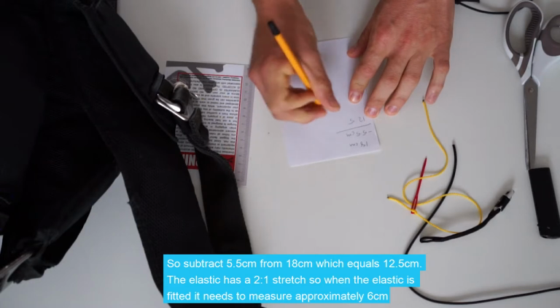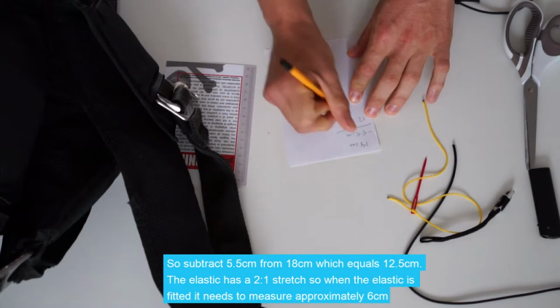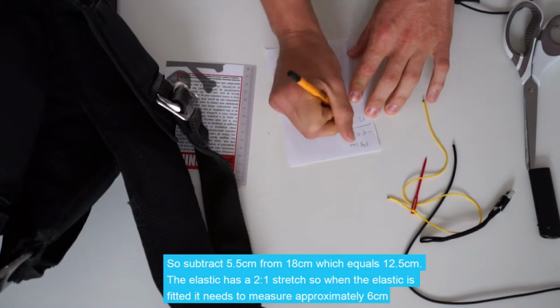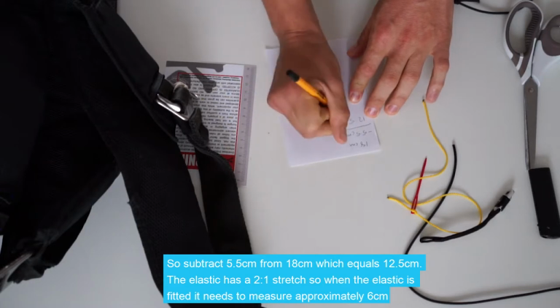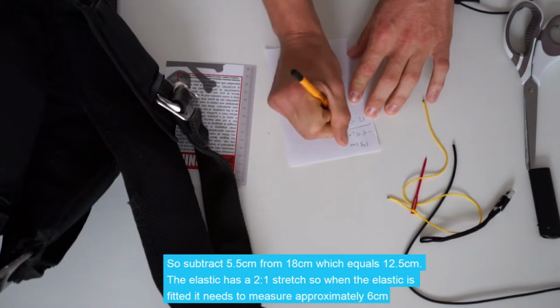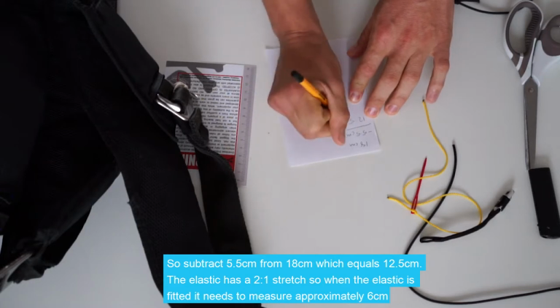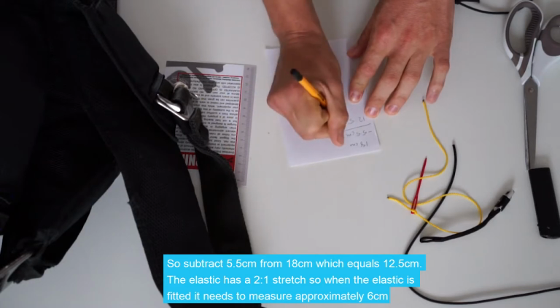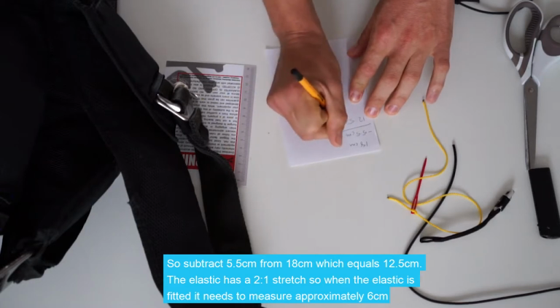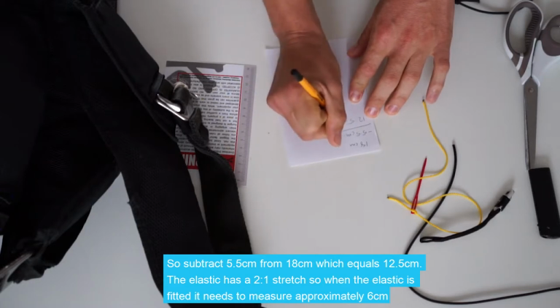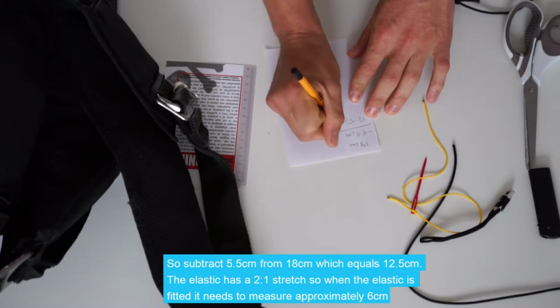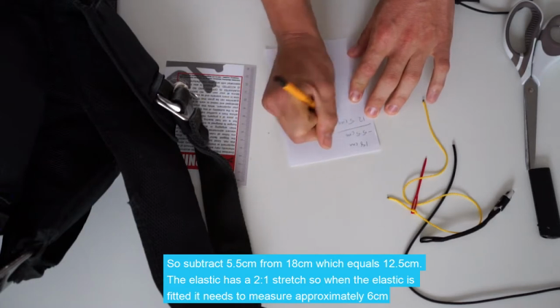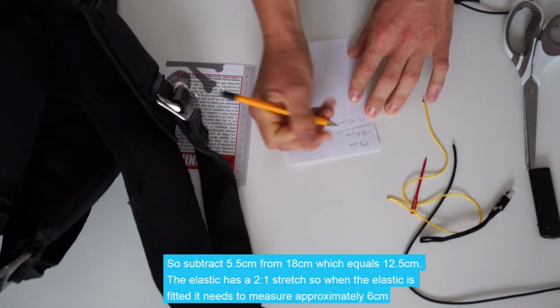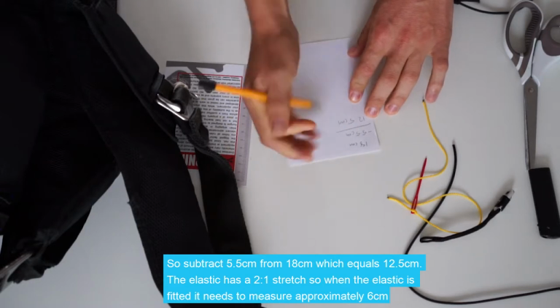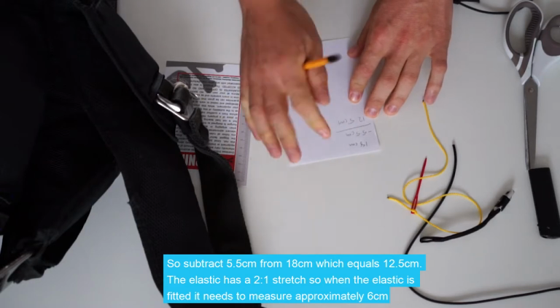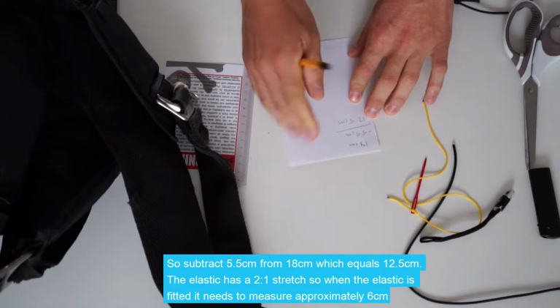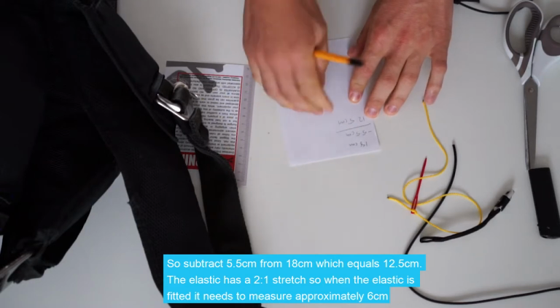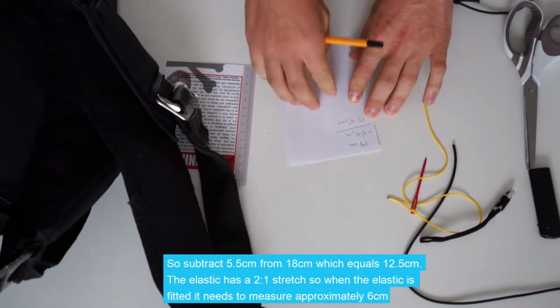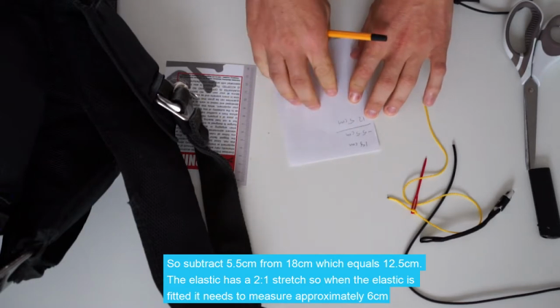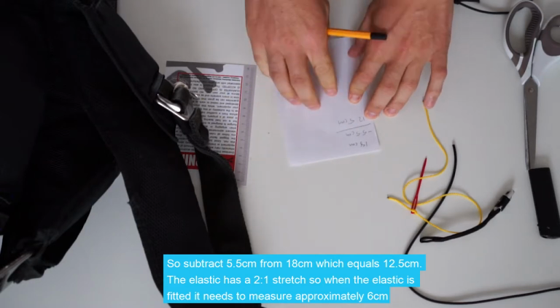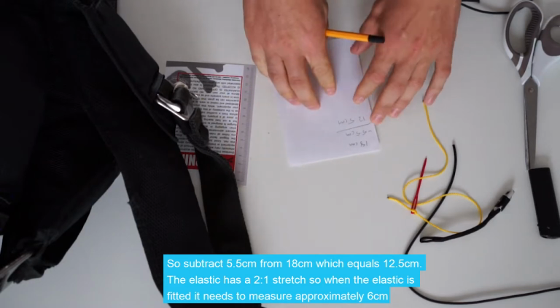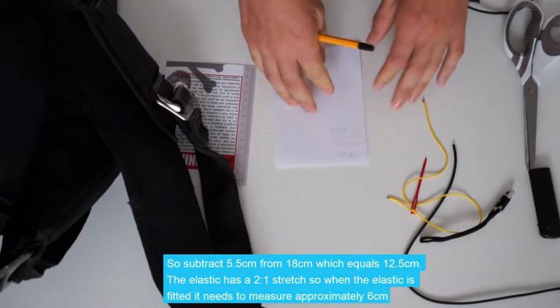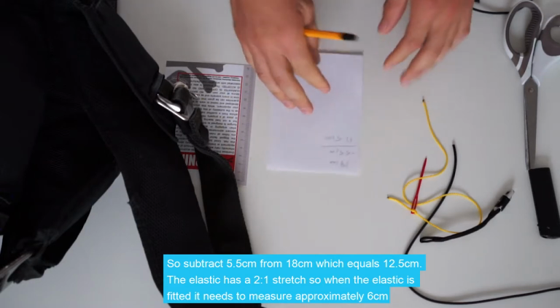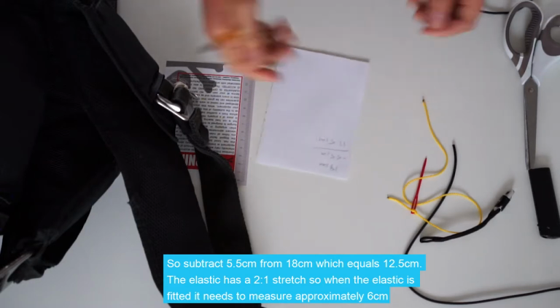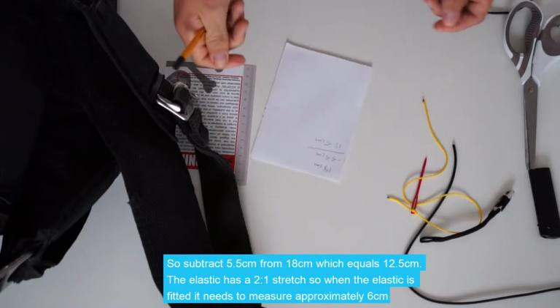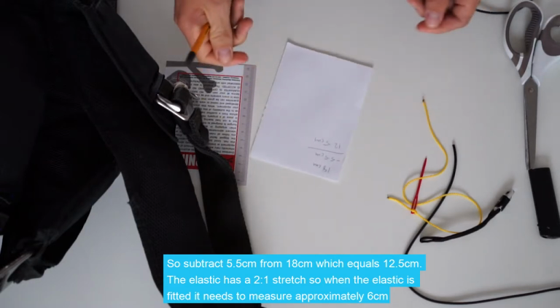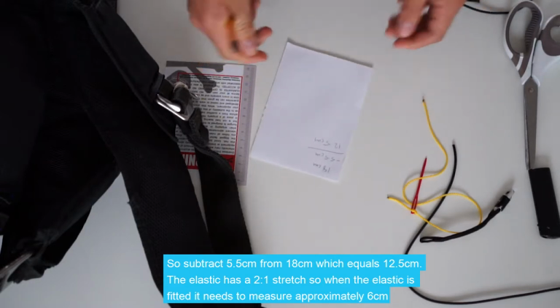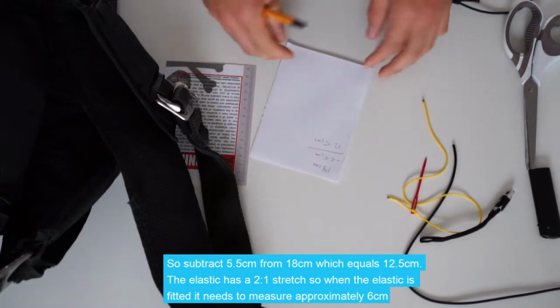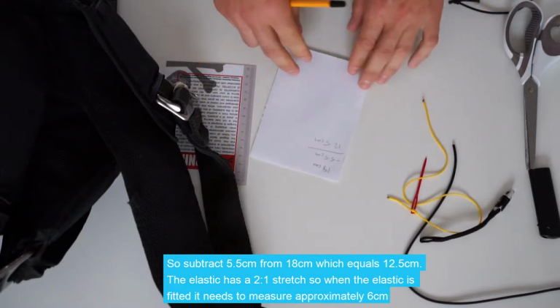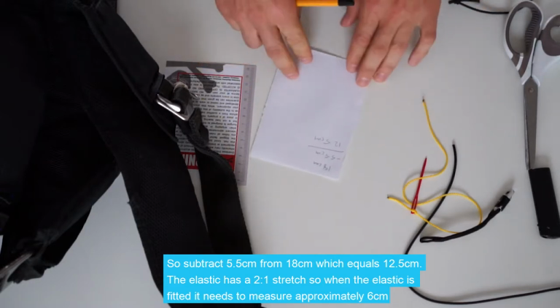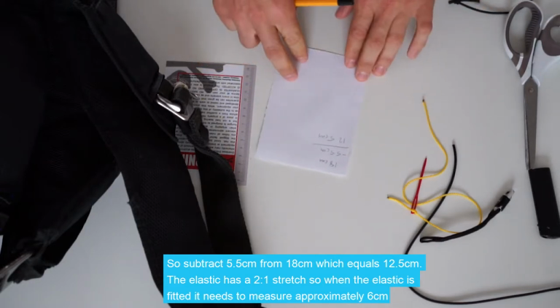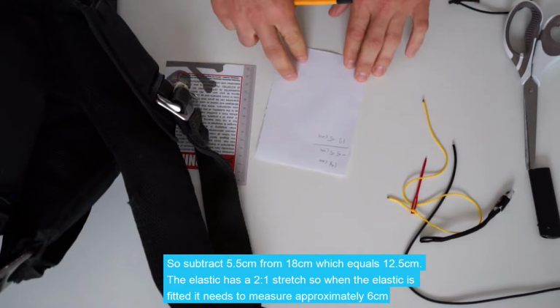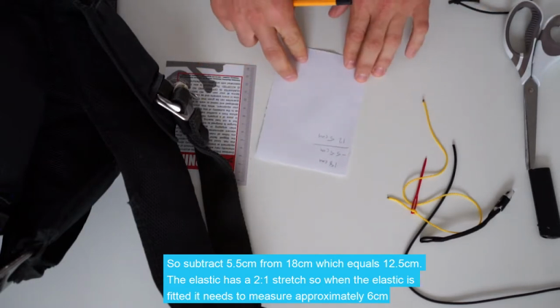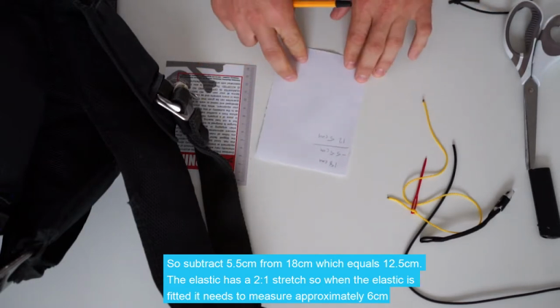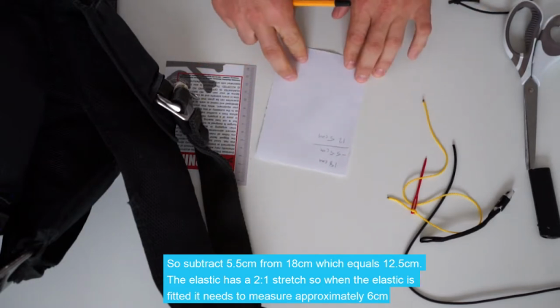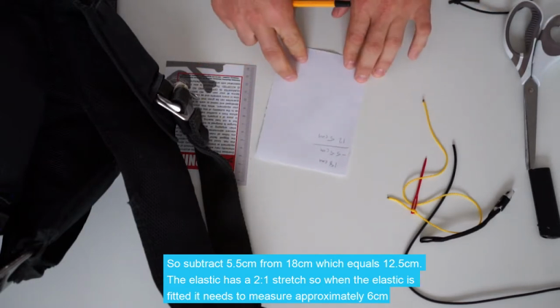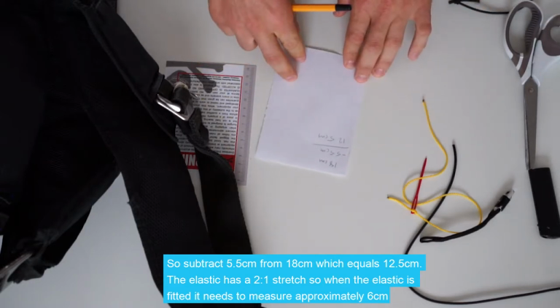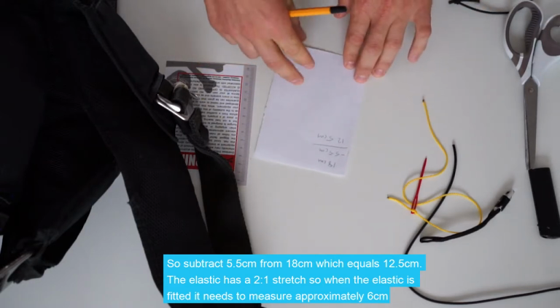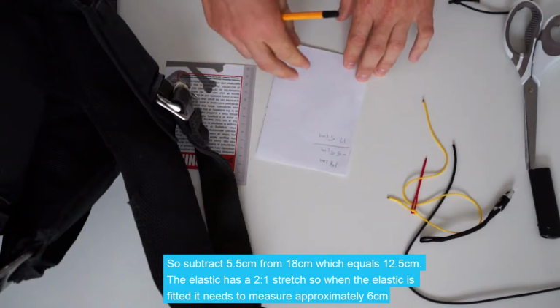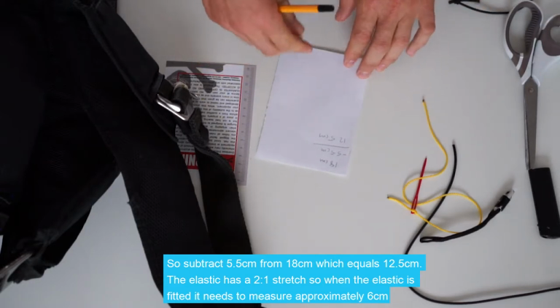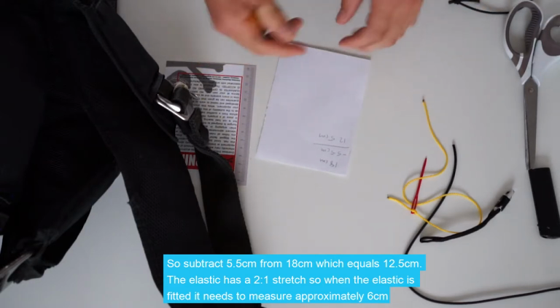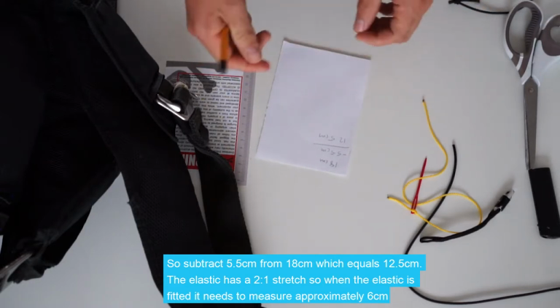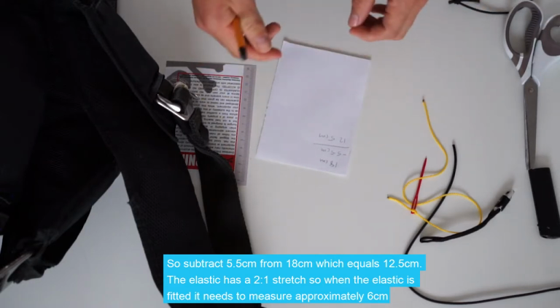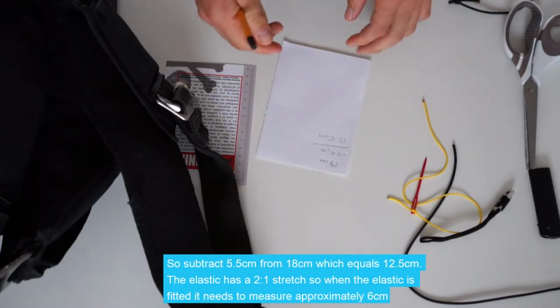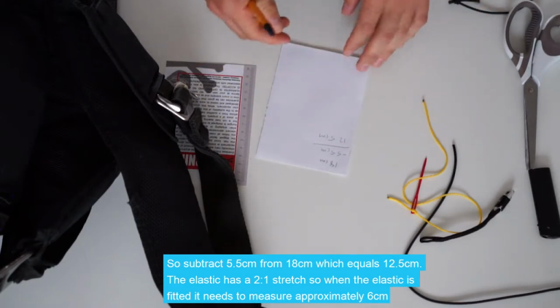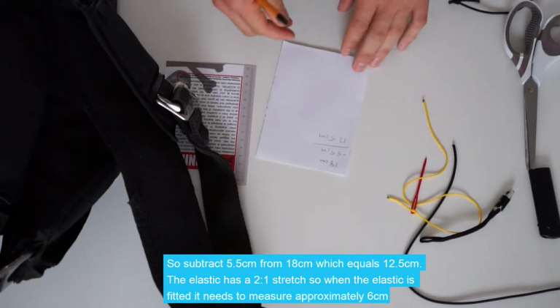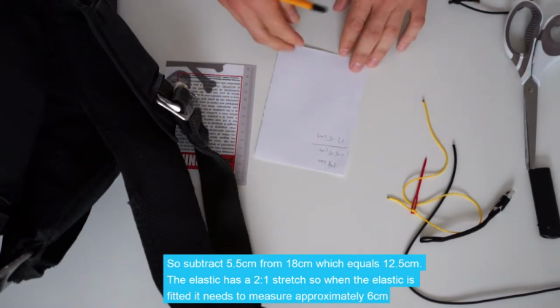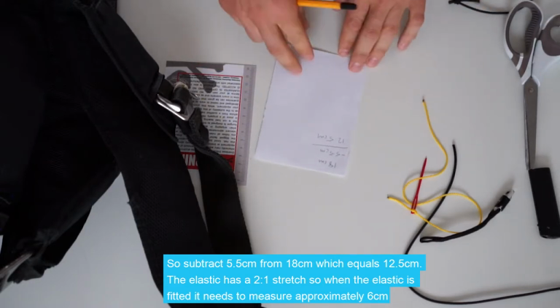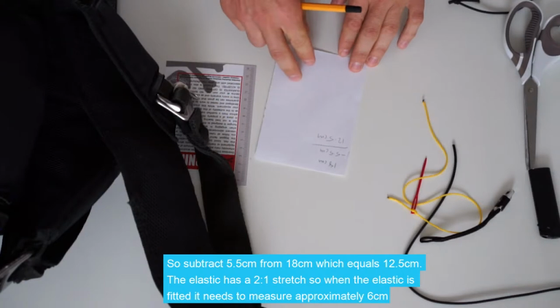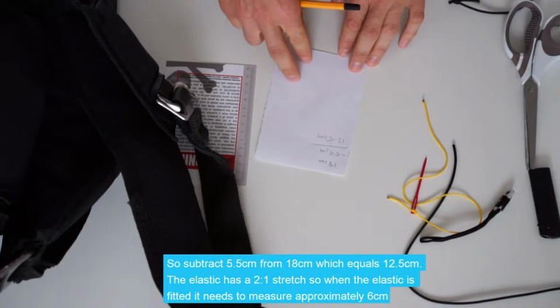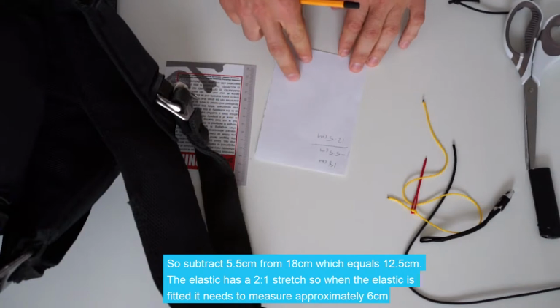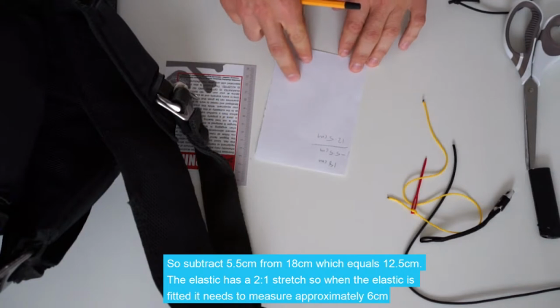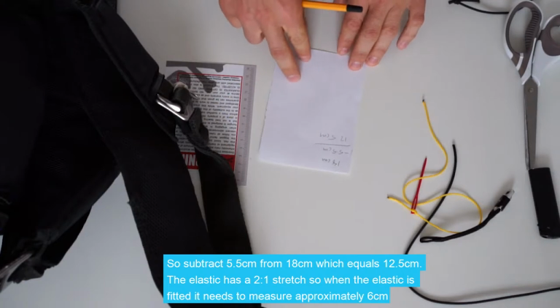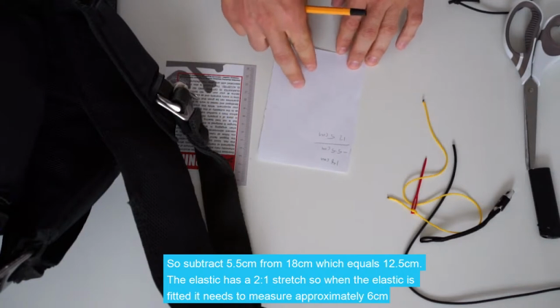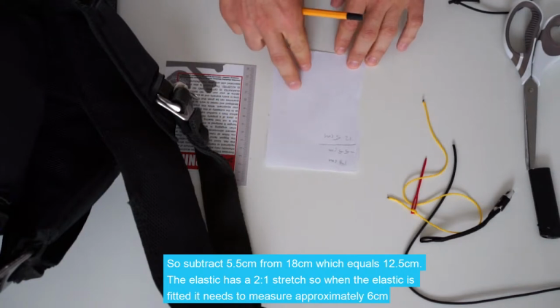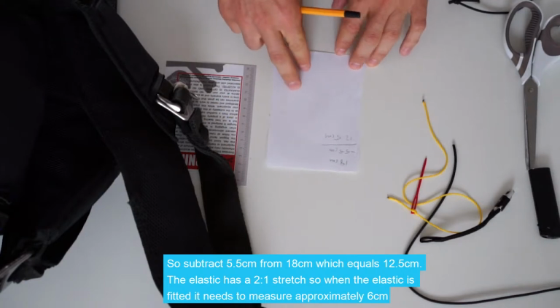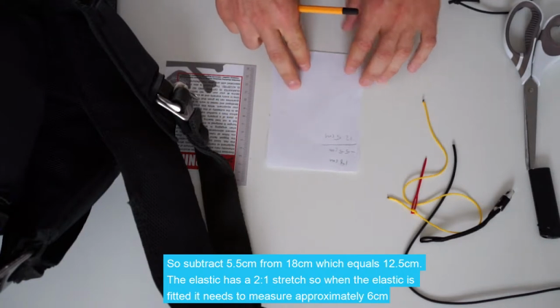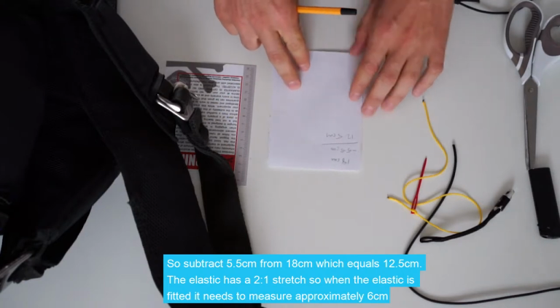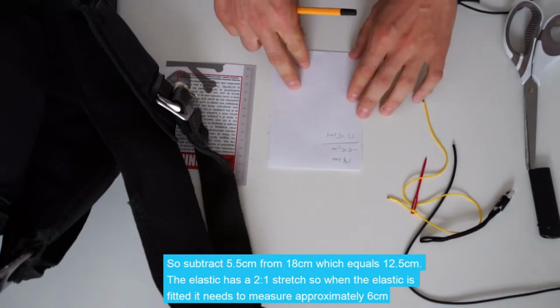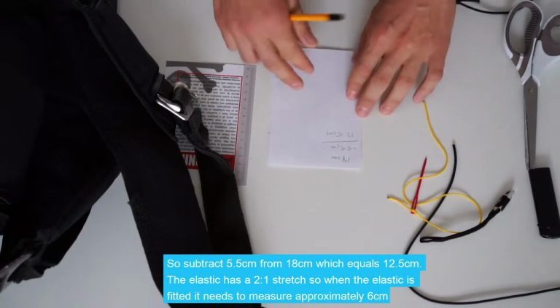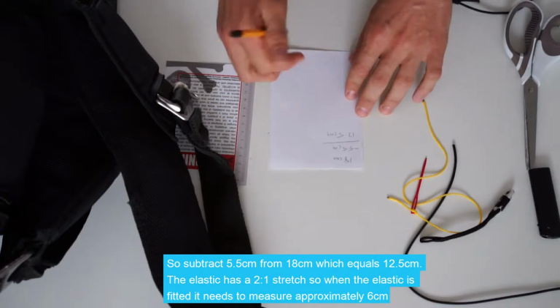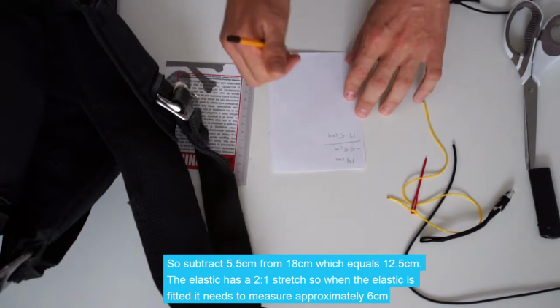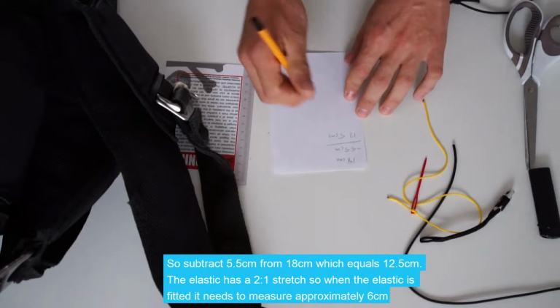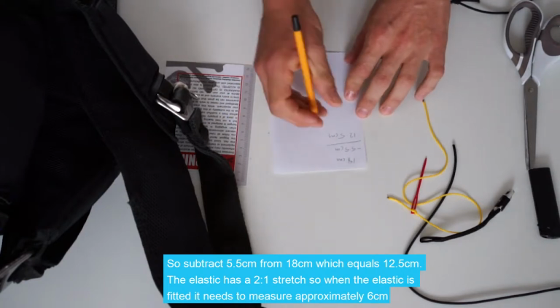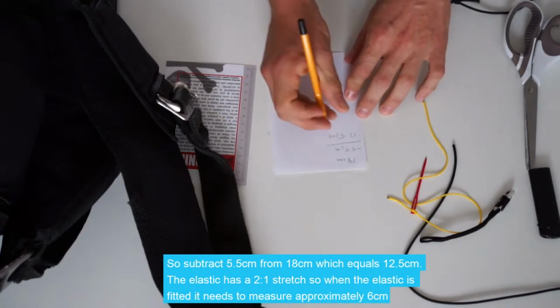The elastic has a 2-to-1 stretch ratio. So once the elastic is fitted, it needs to measure around 6cm.